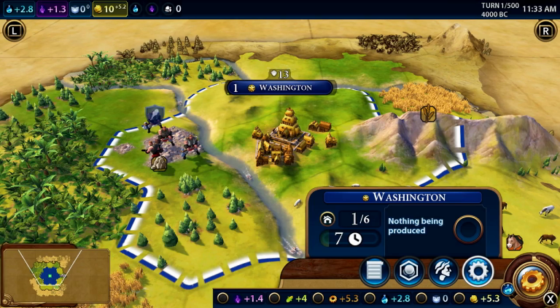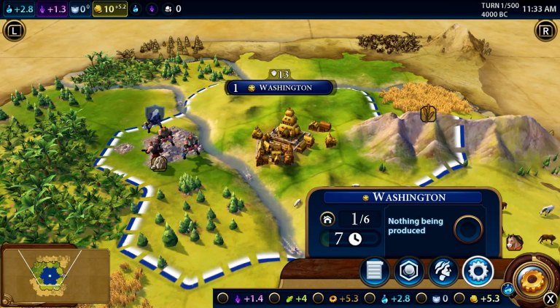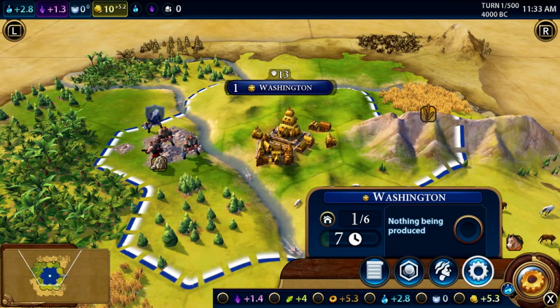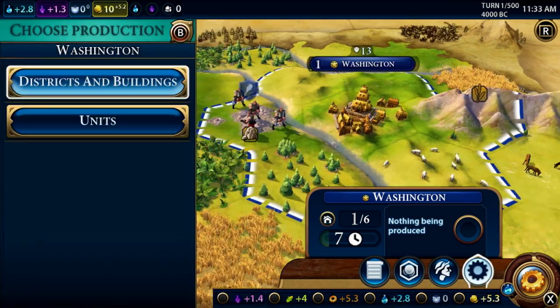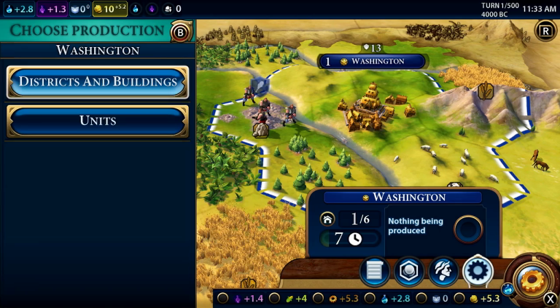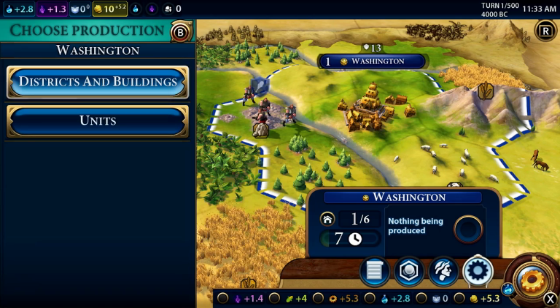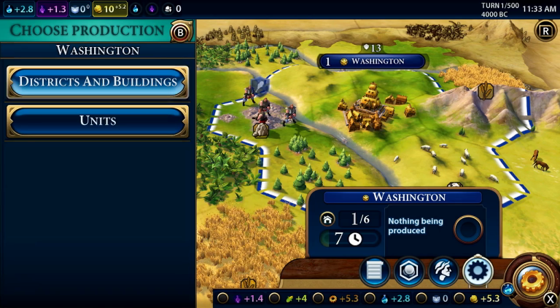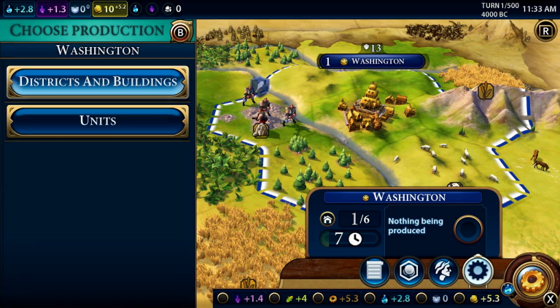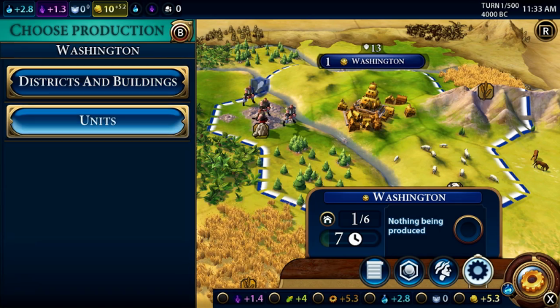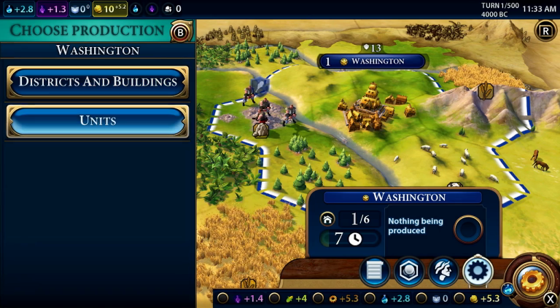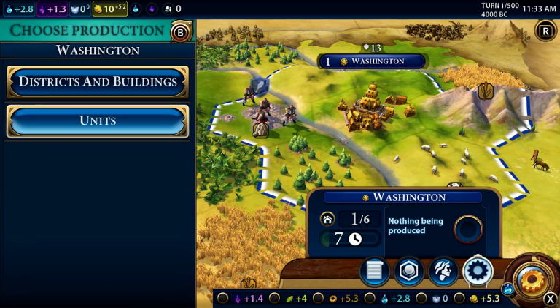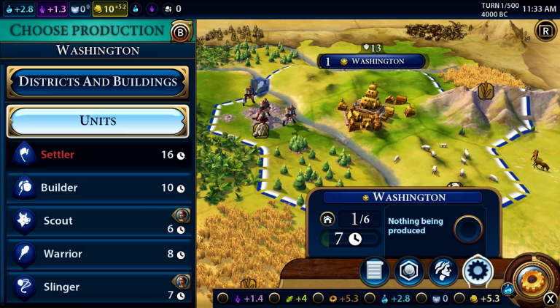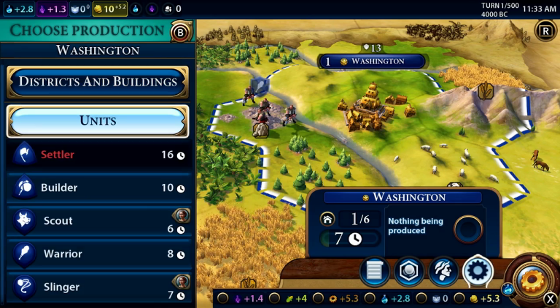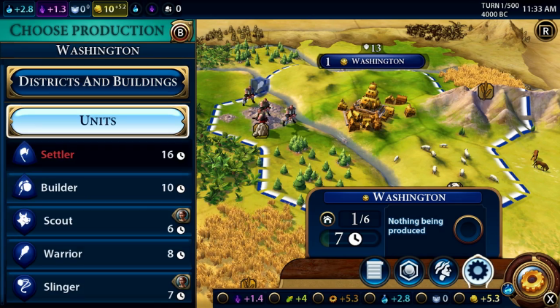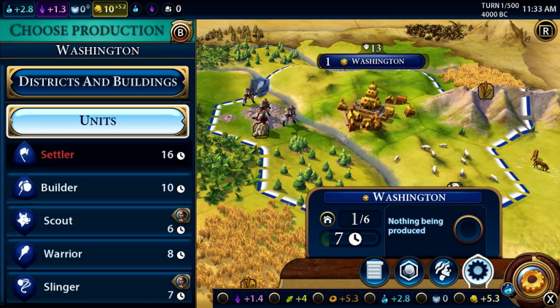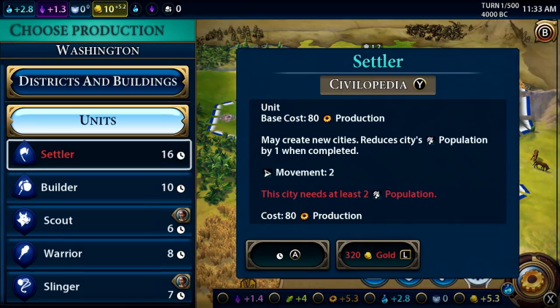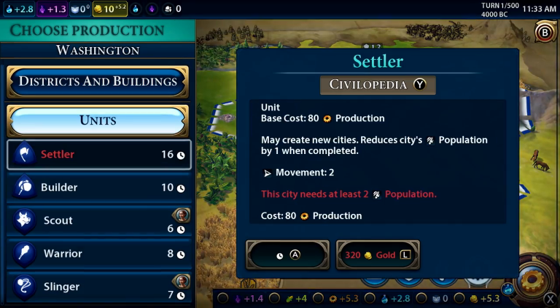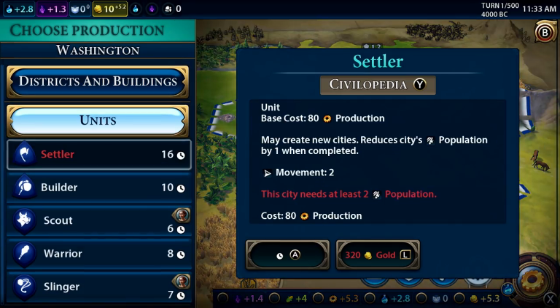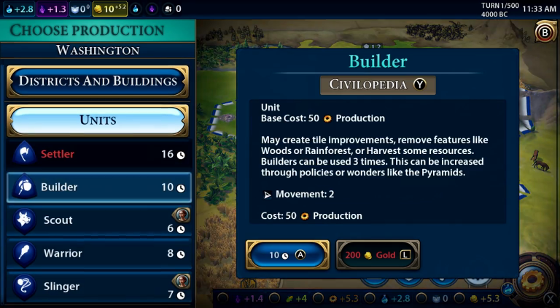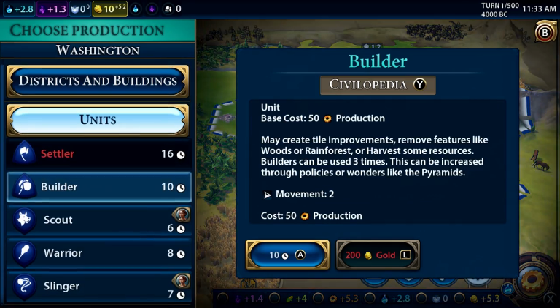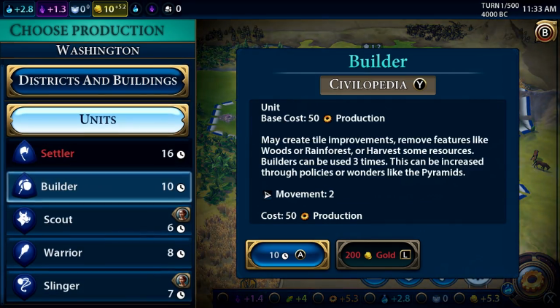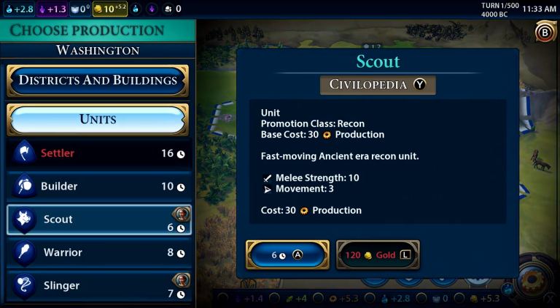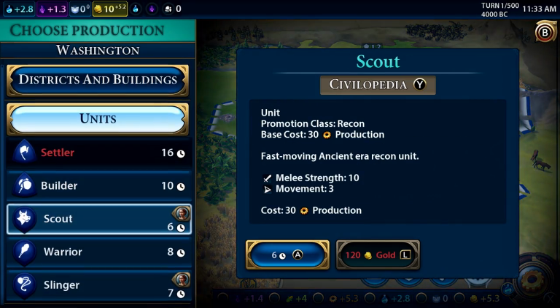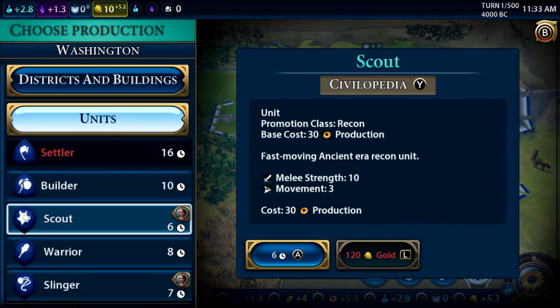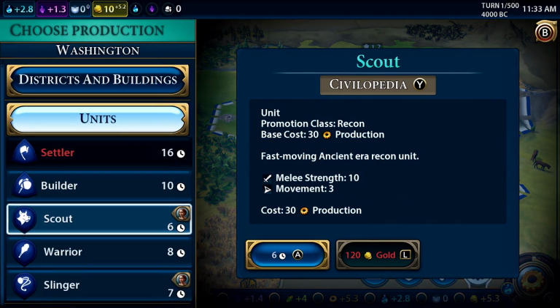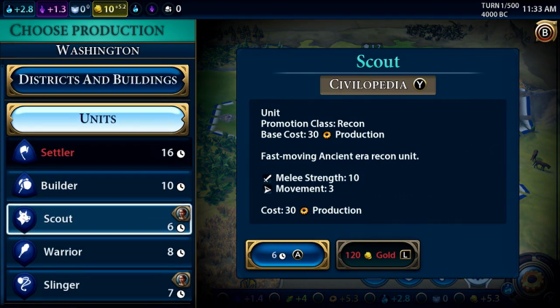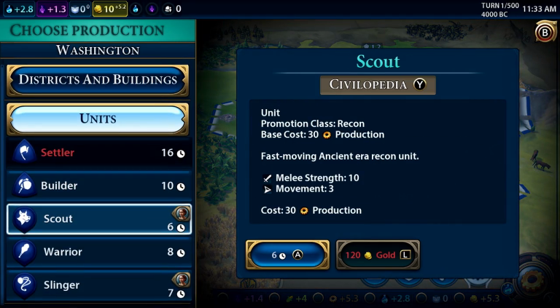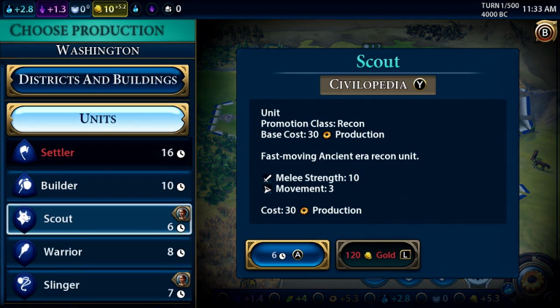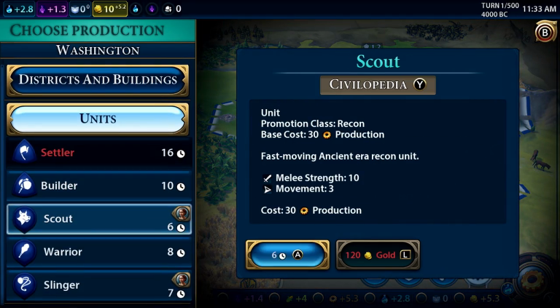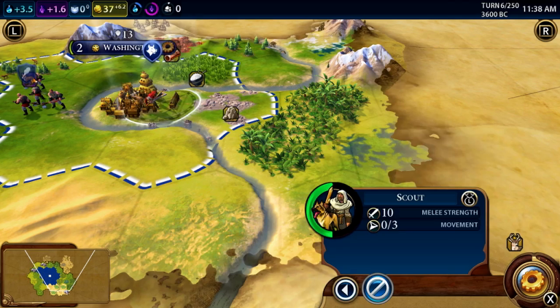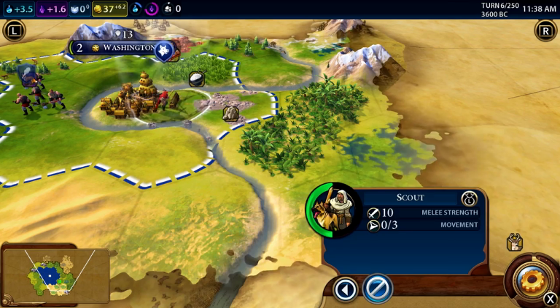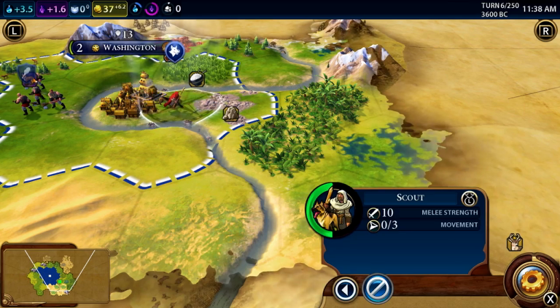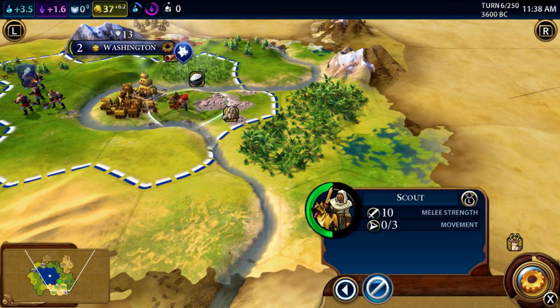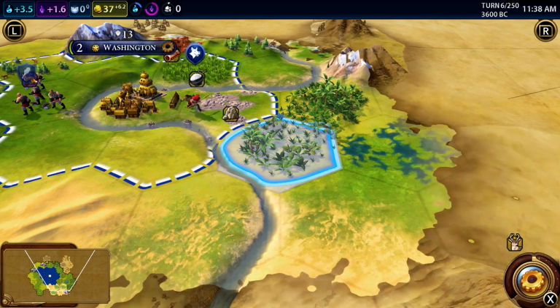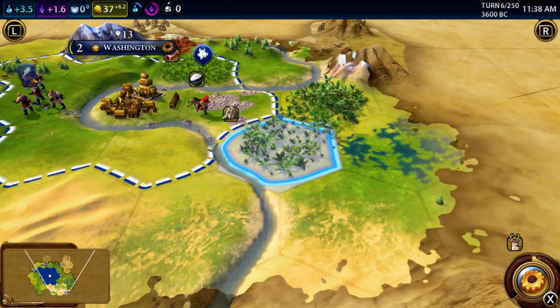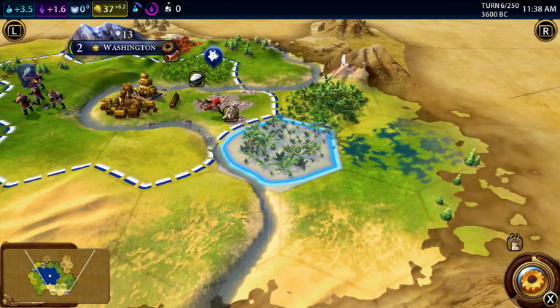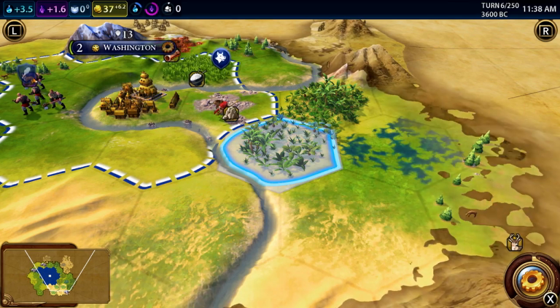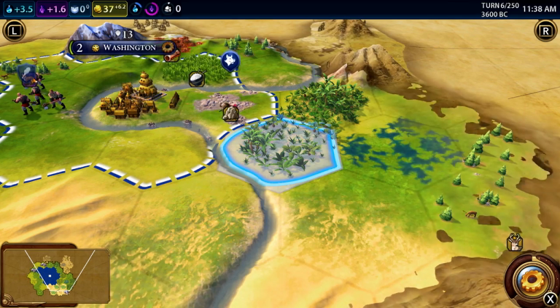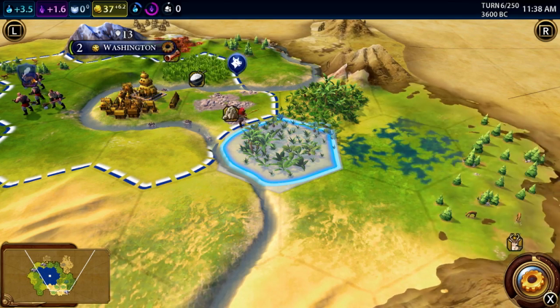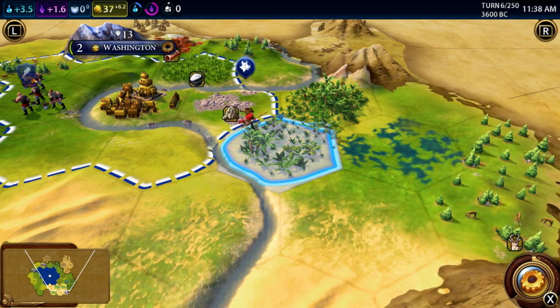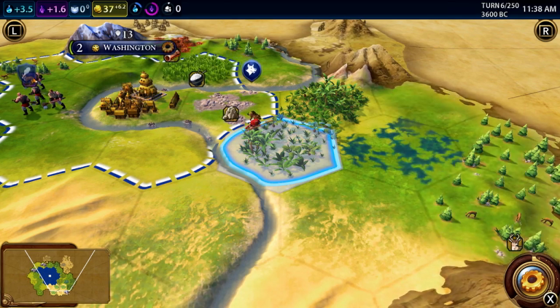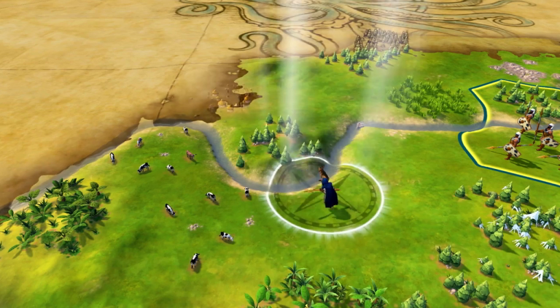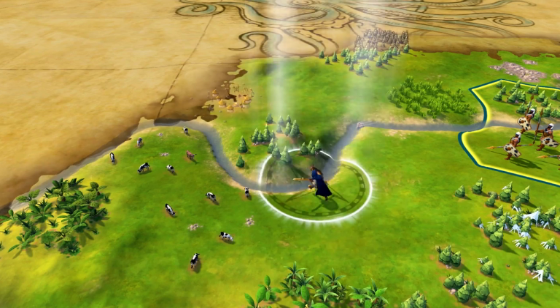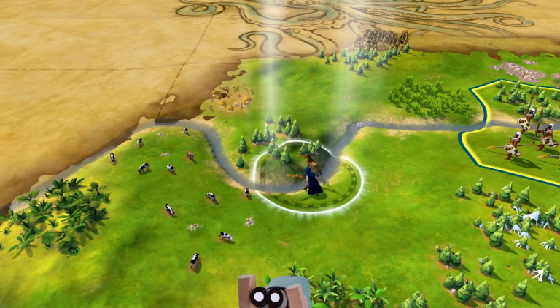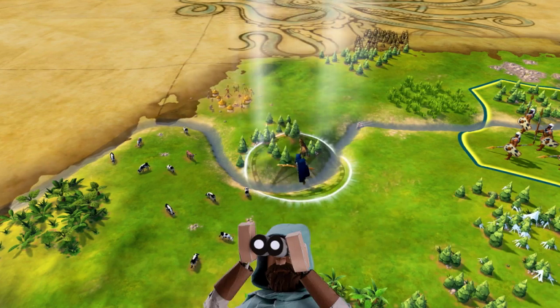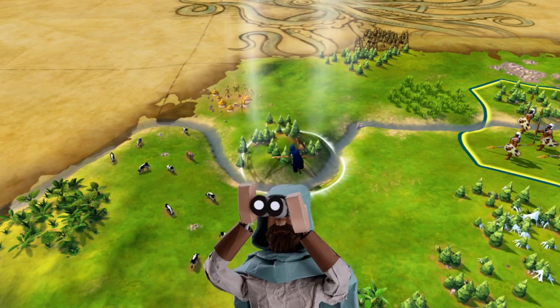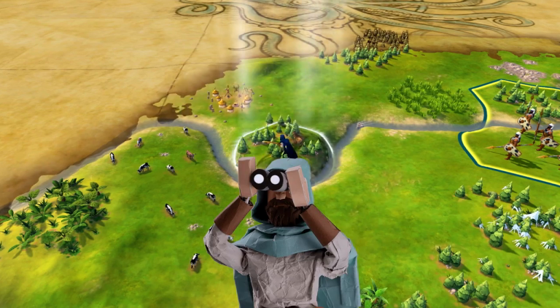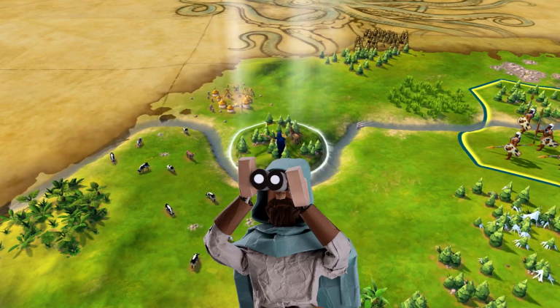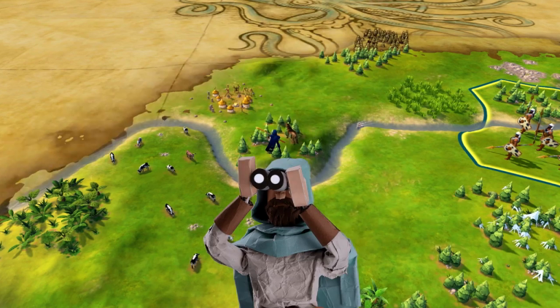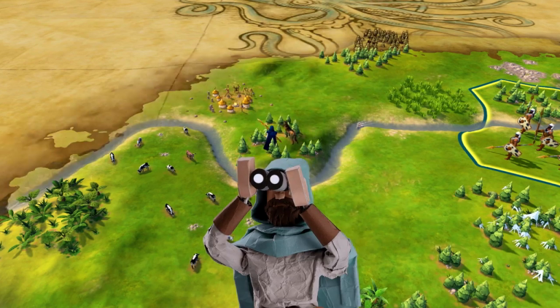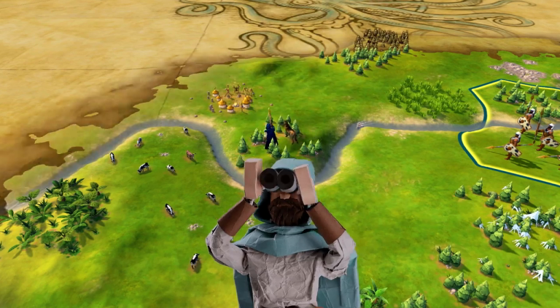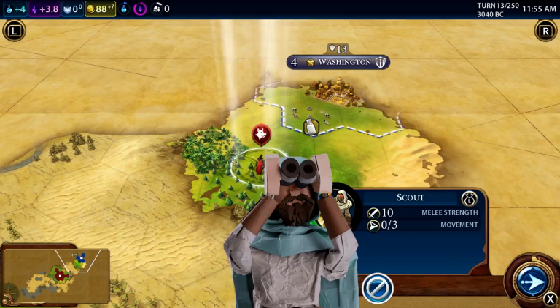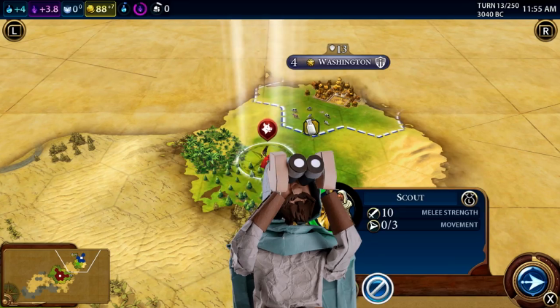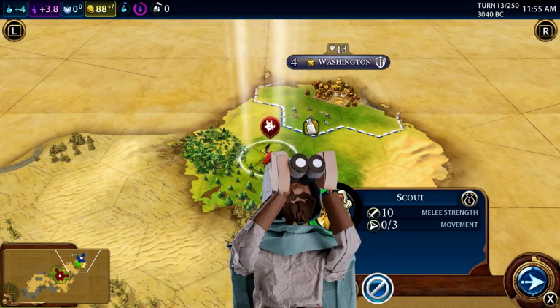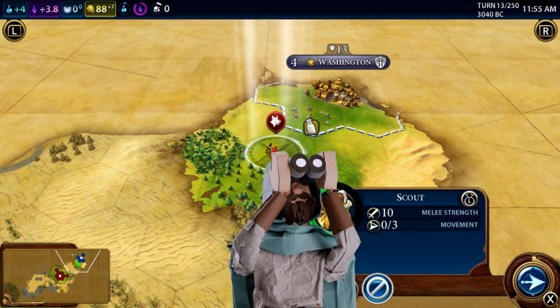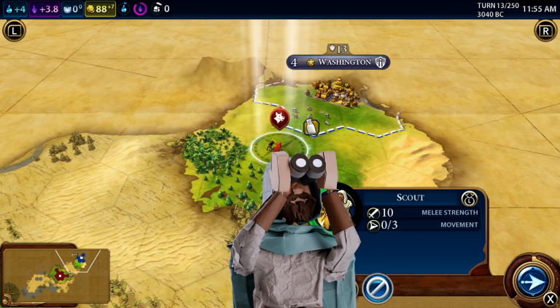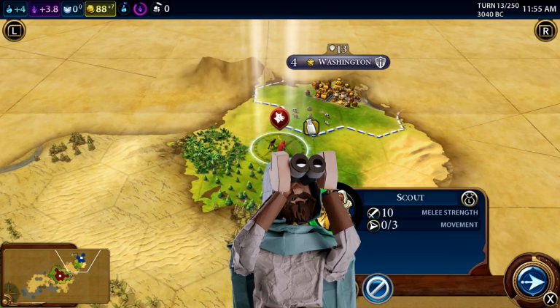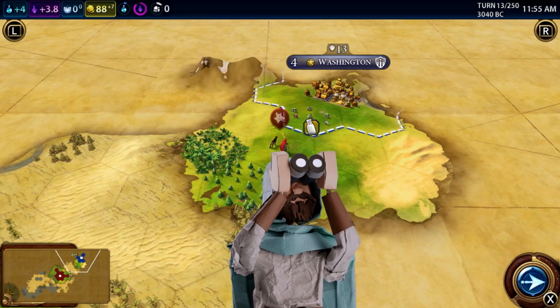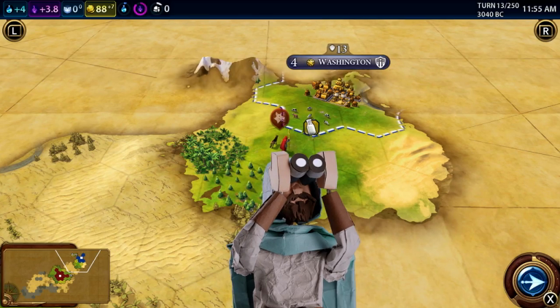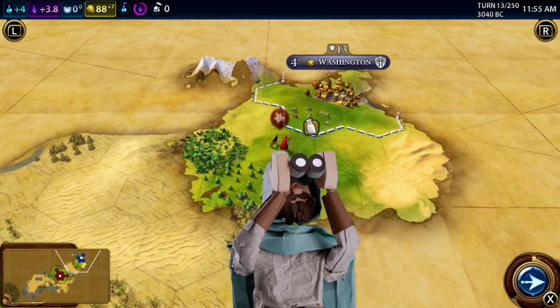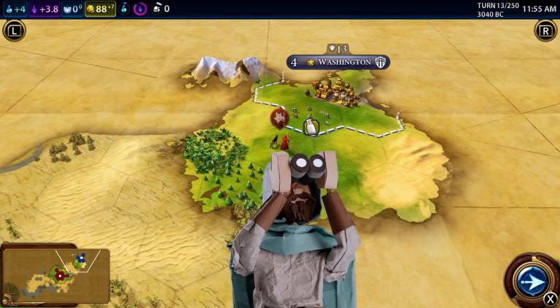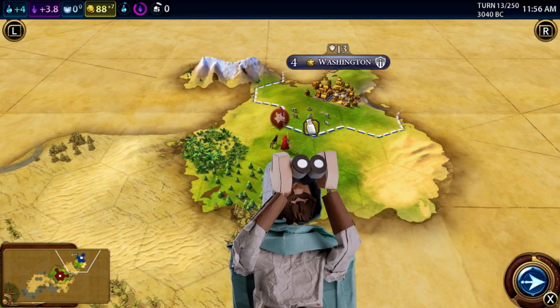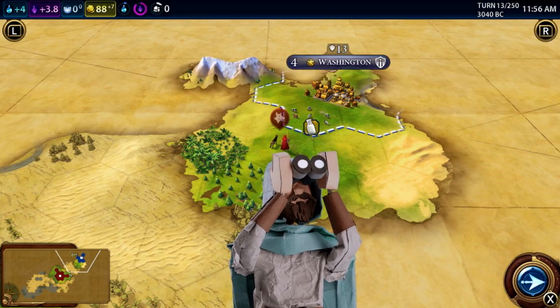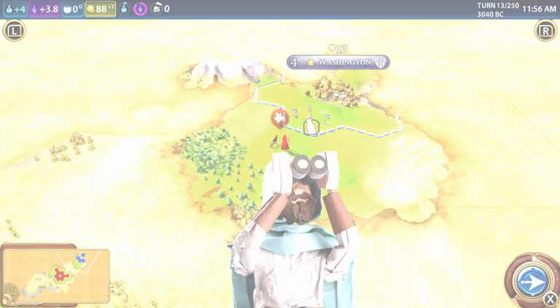If you're unsure of what to do early on, send out a scout and have him start exploring. You never know what, or who, you might find.